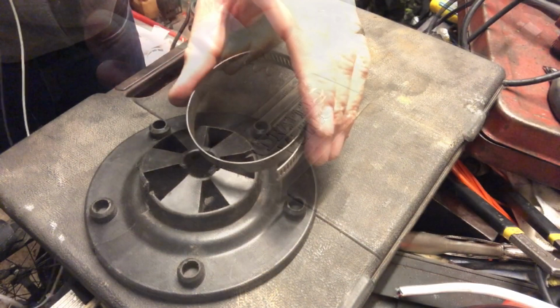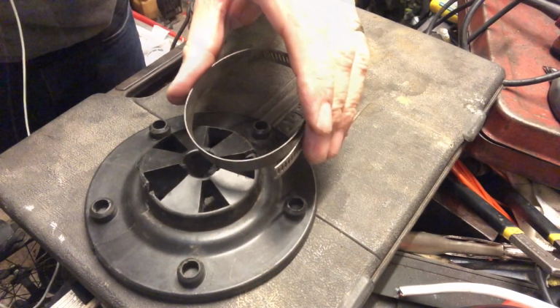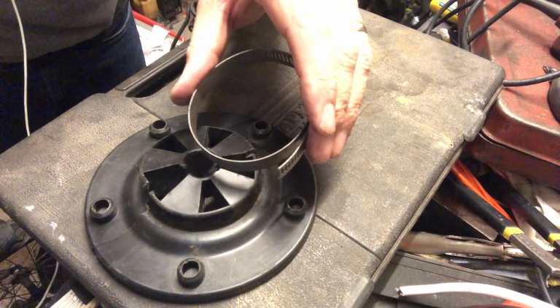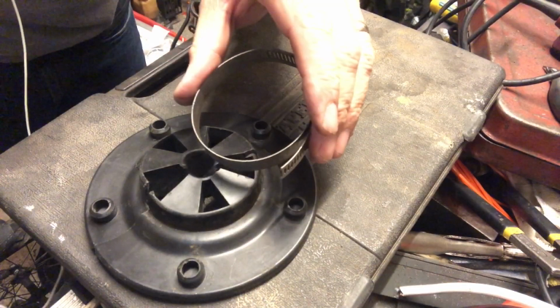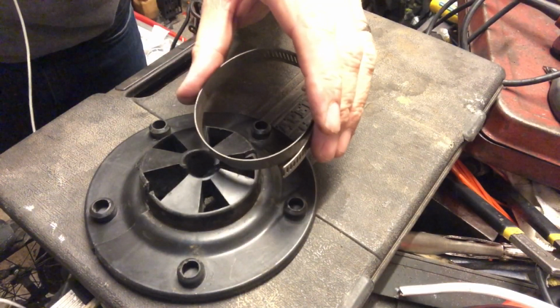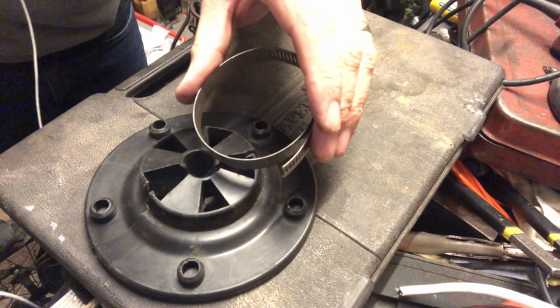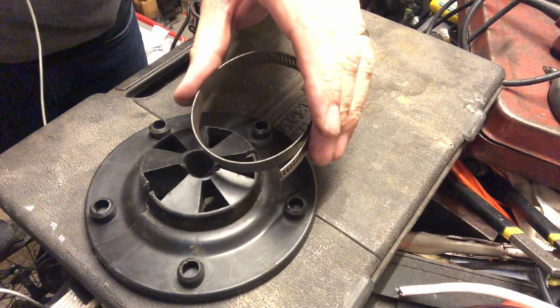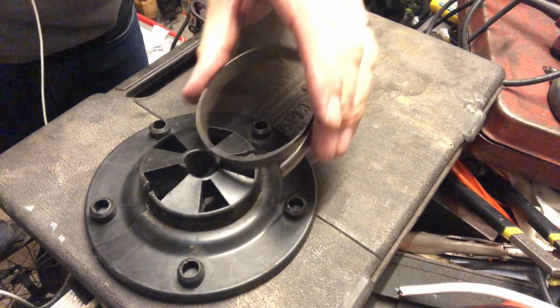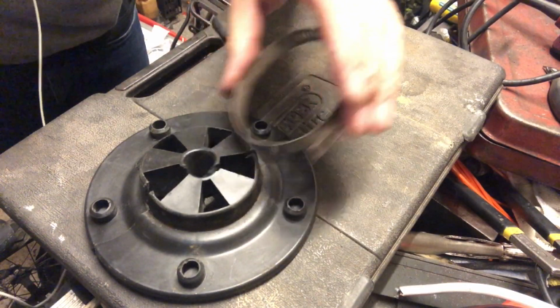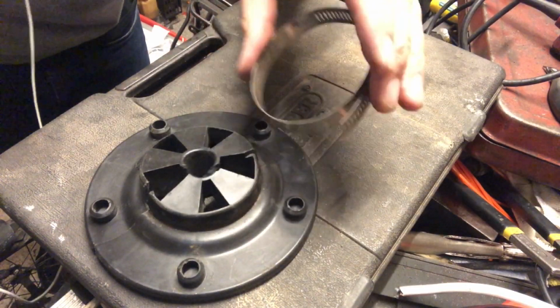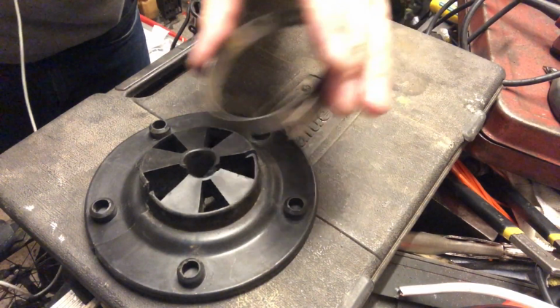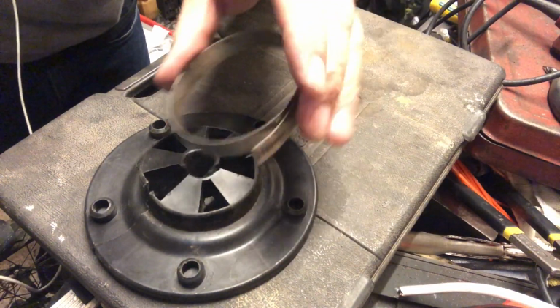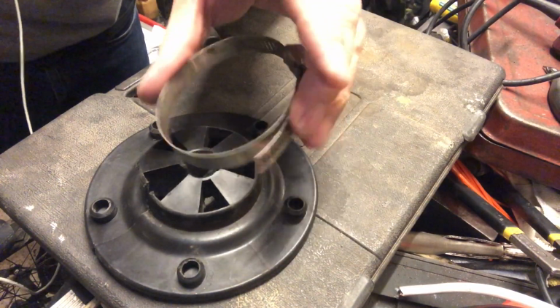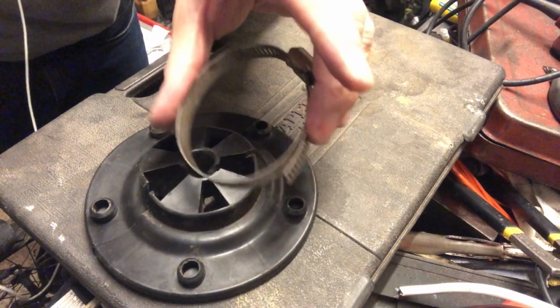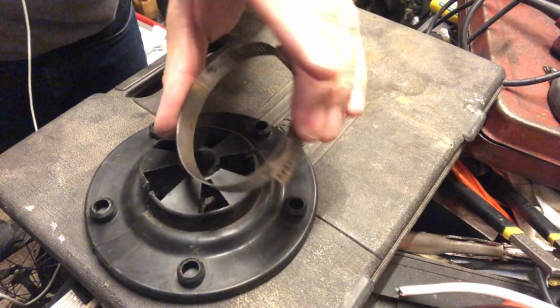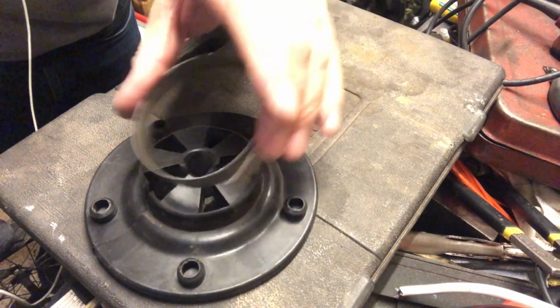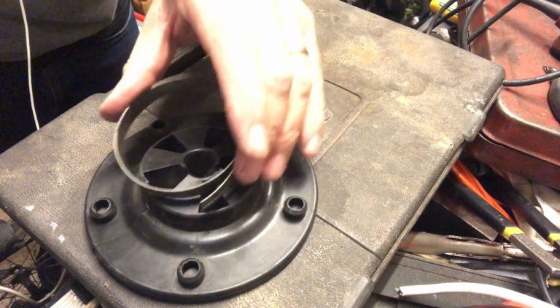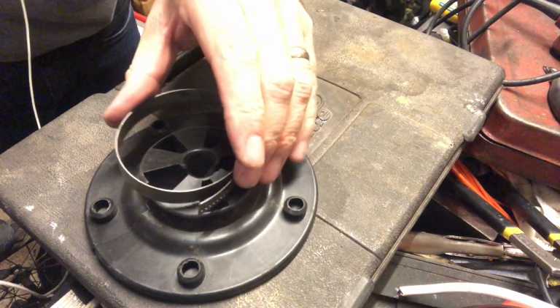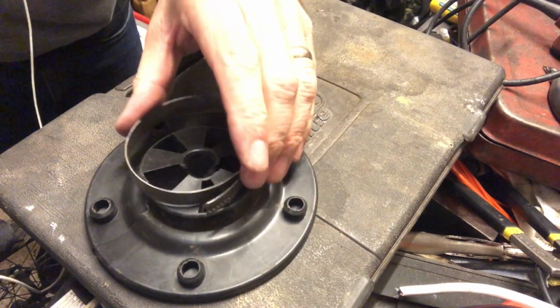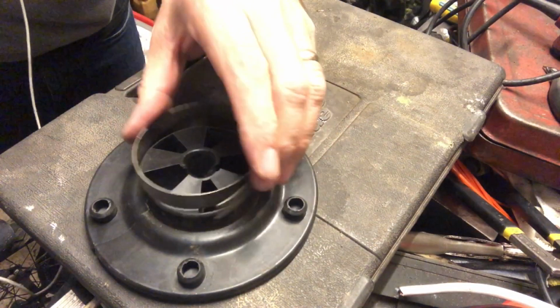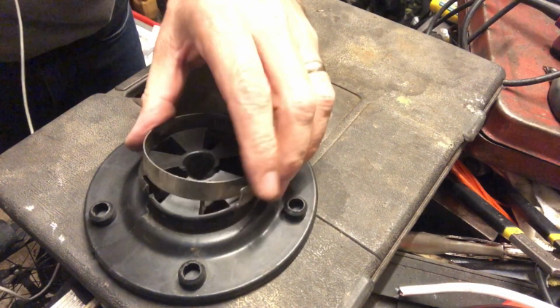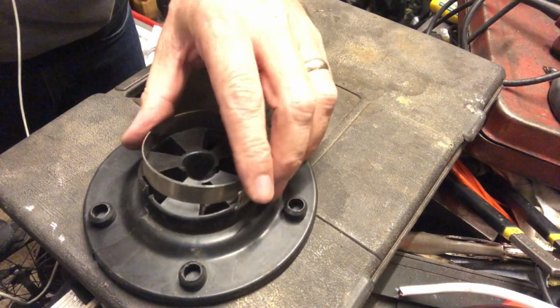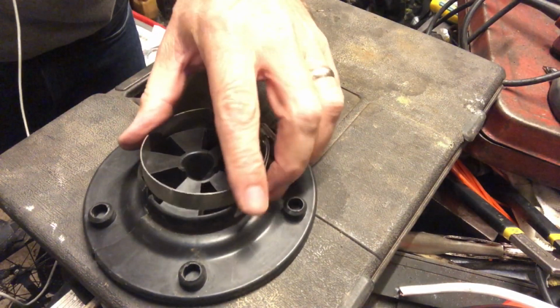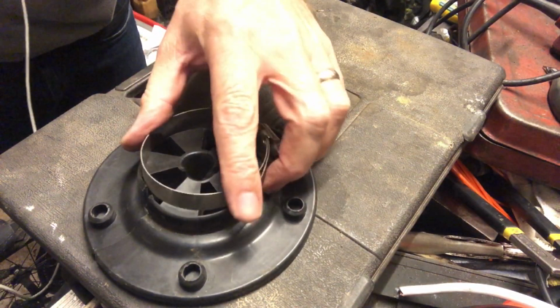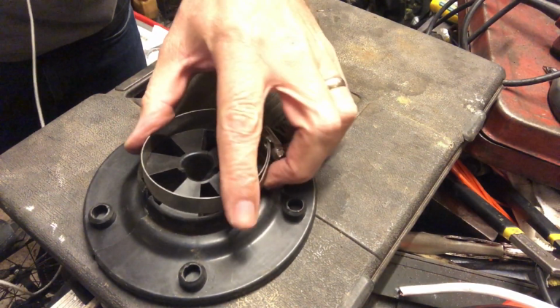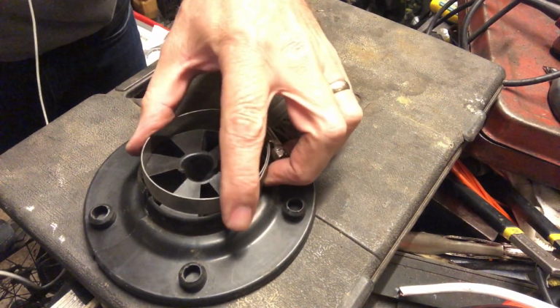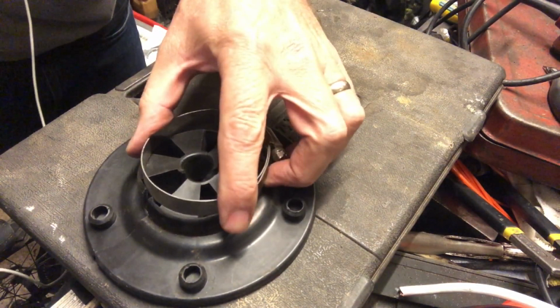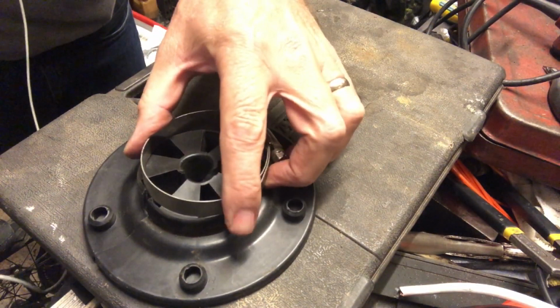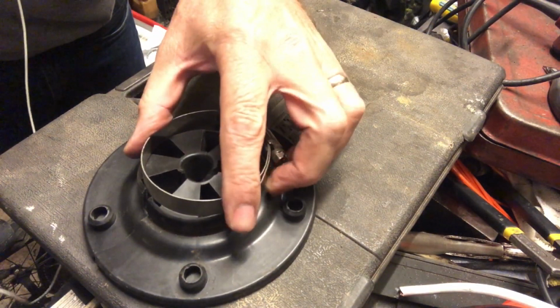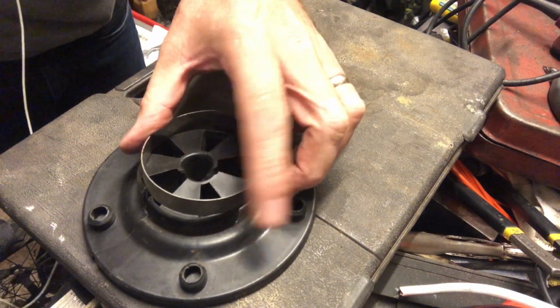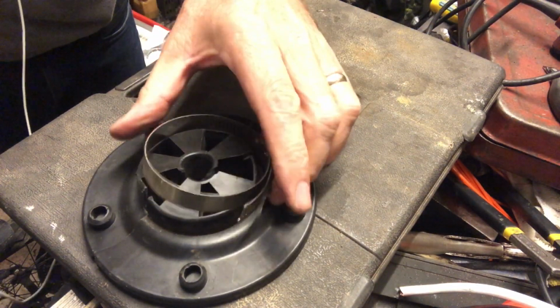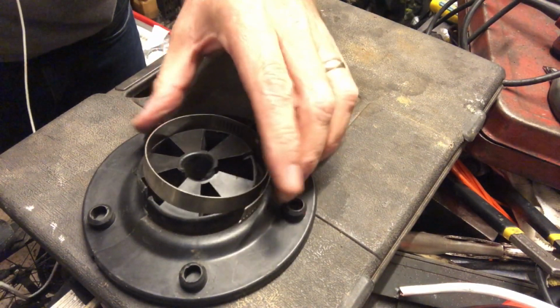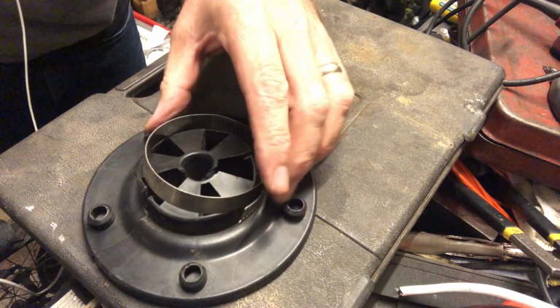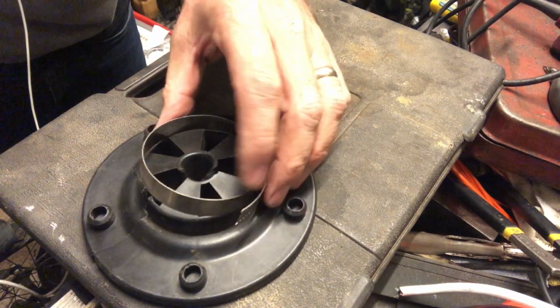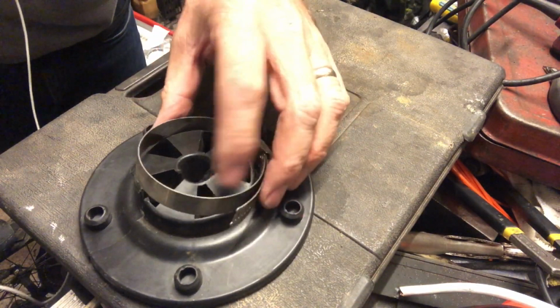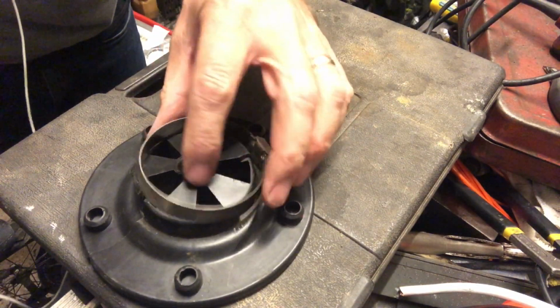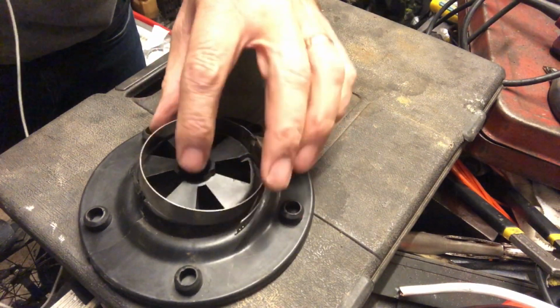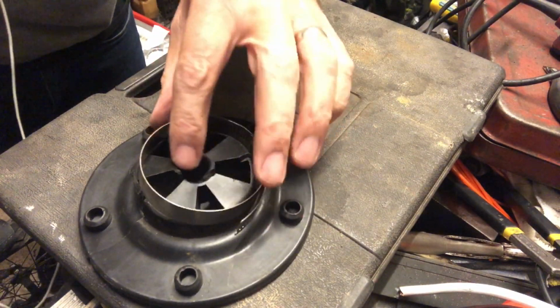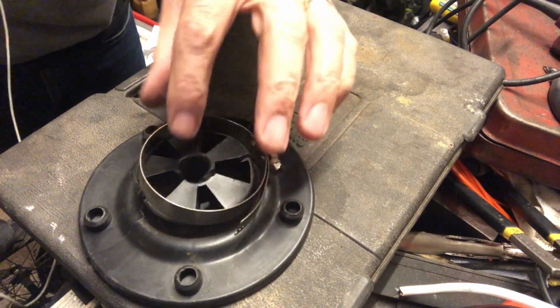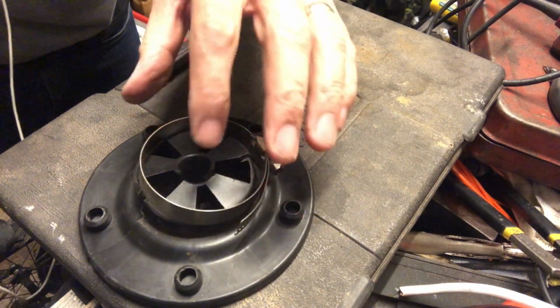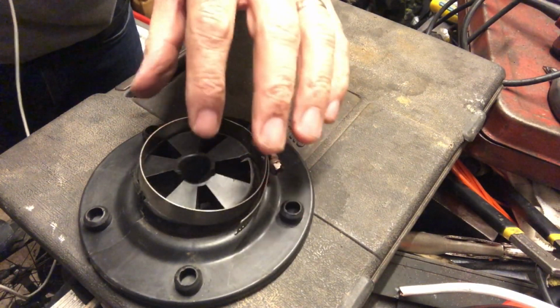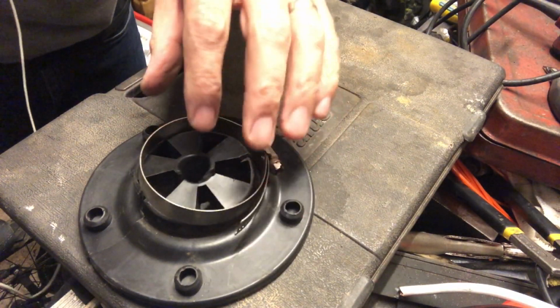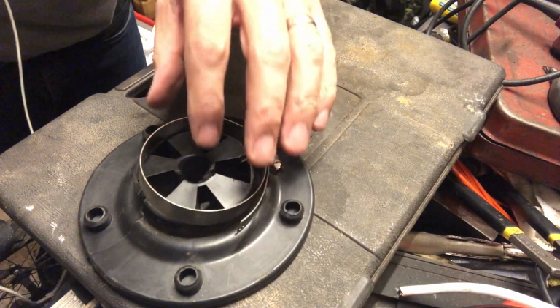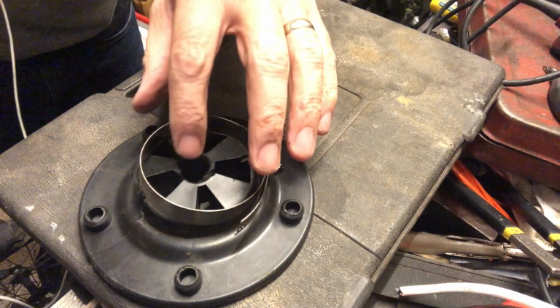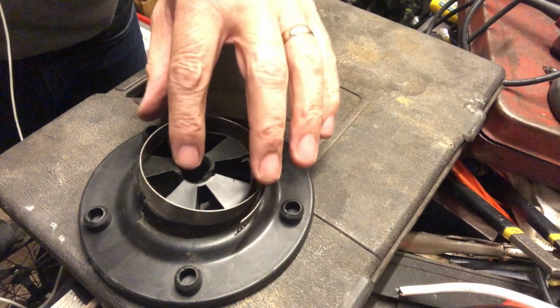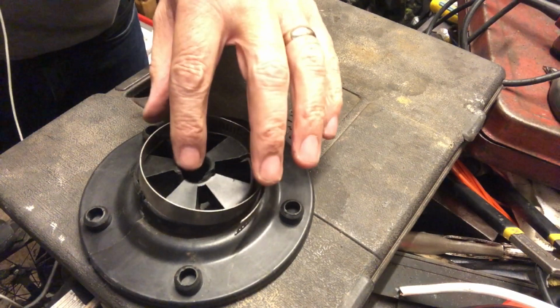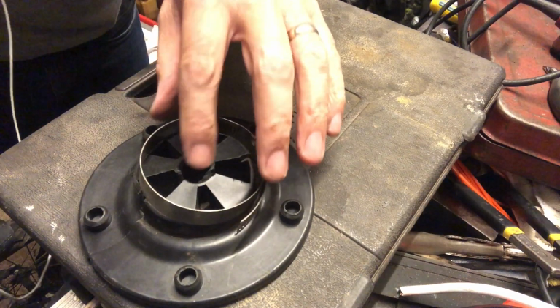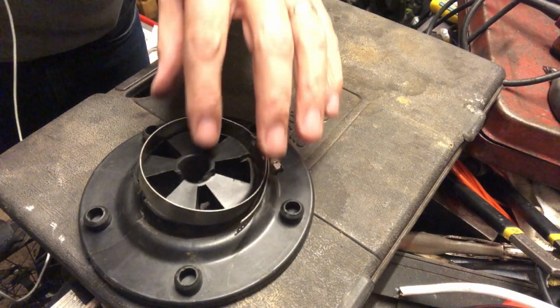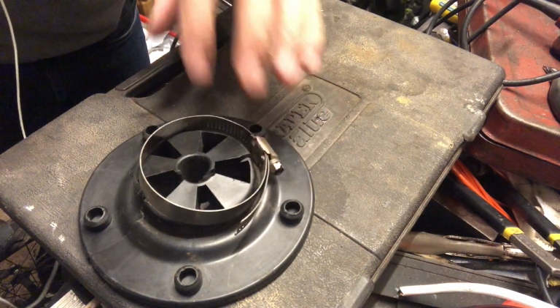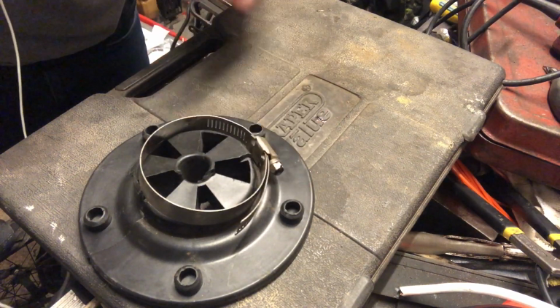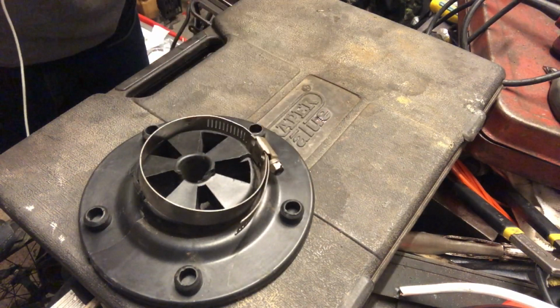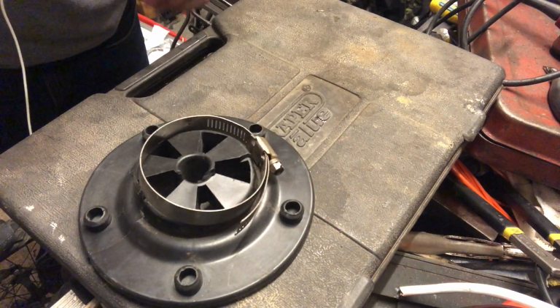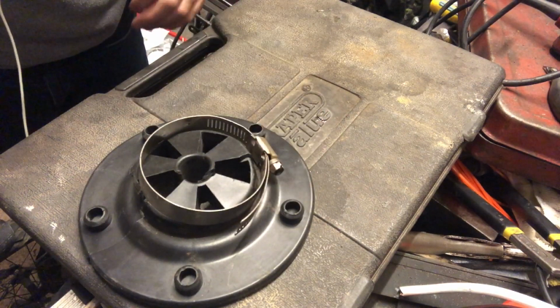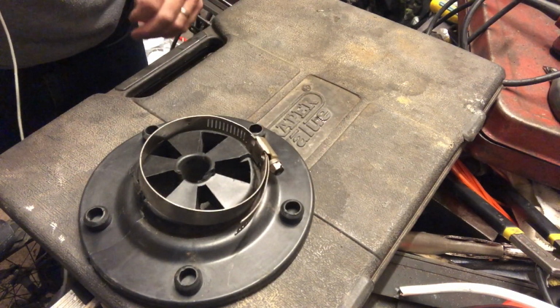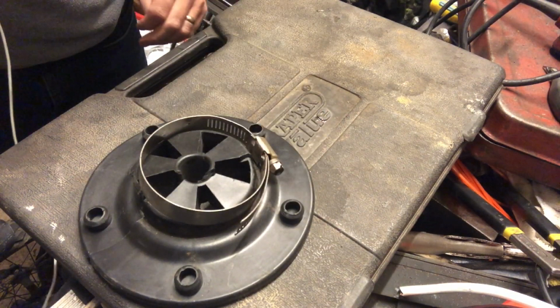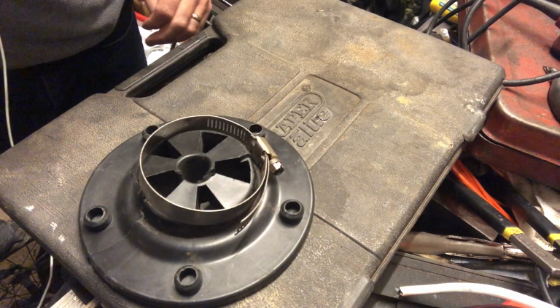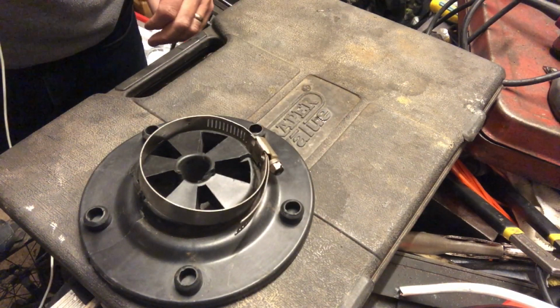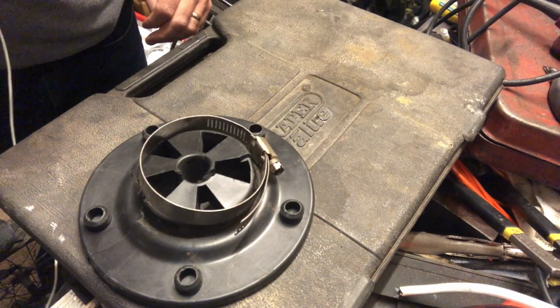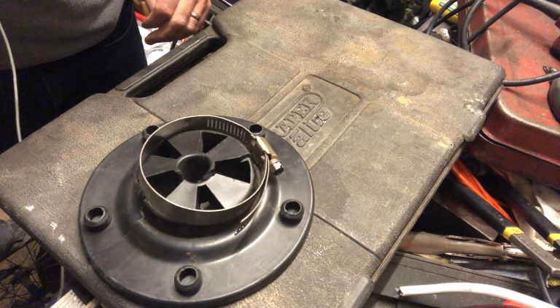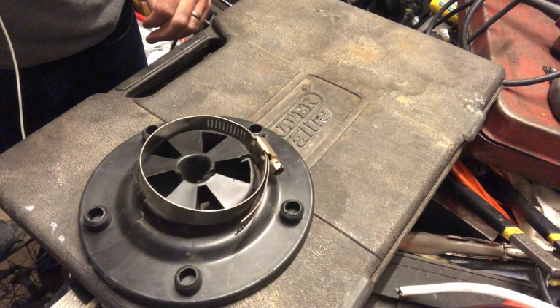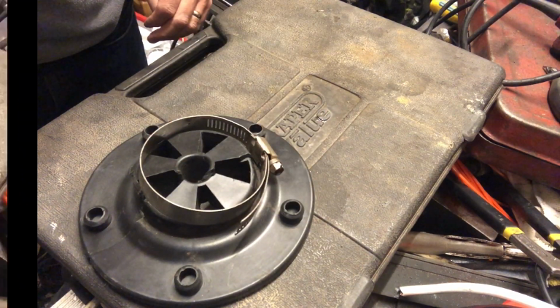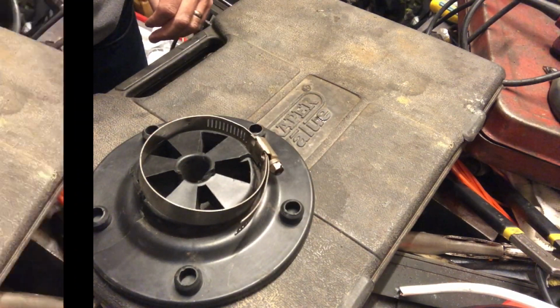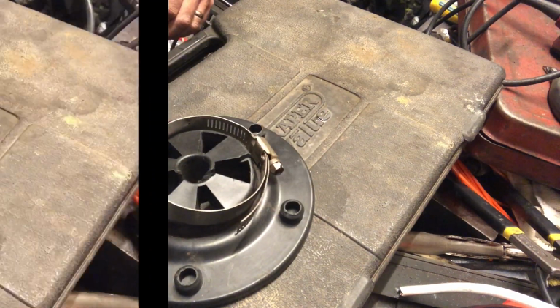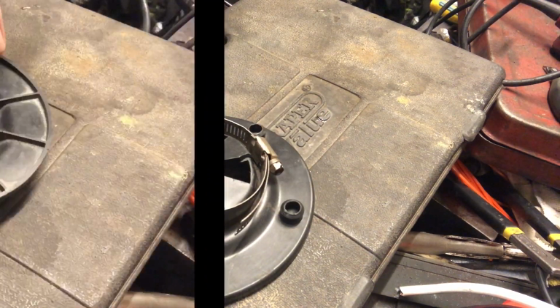I've got a hose clip. I'm going to put this over here and tighten it up just to pull everything together, and then we're going to get to the plastic welding.